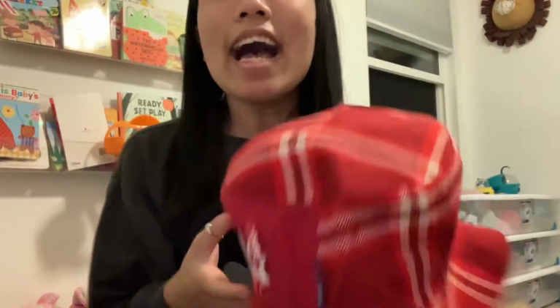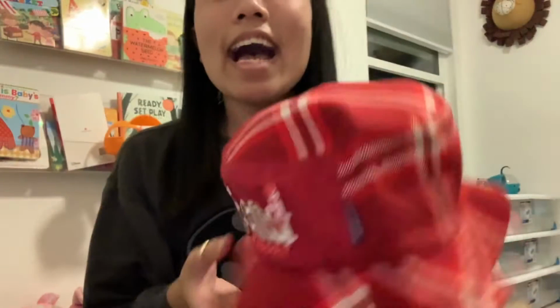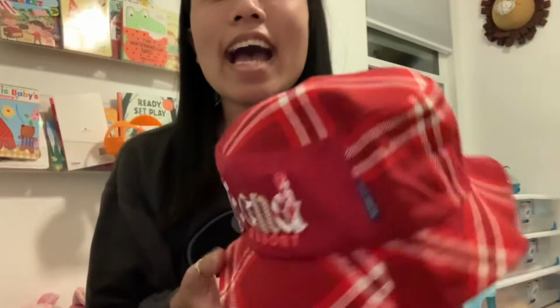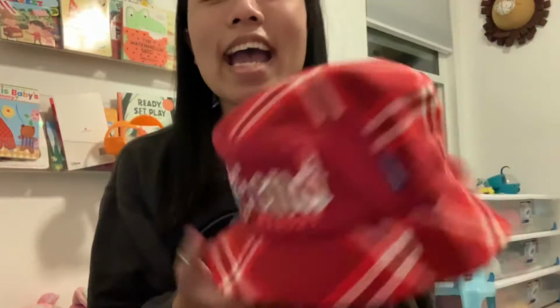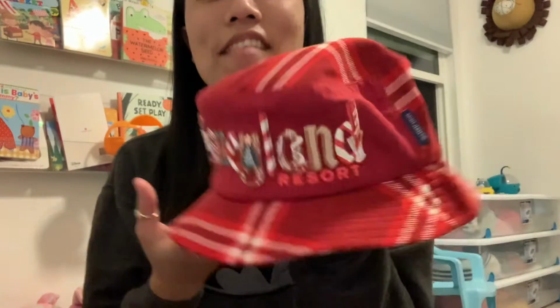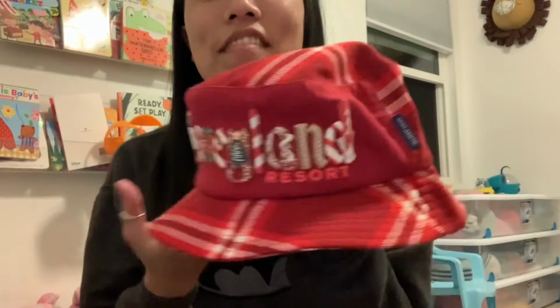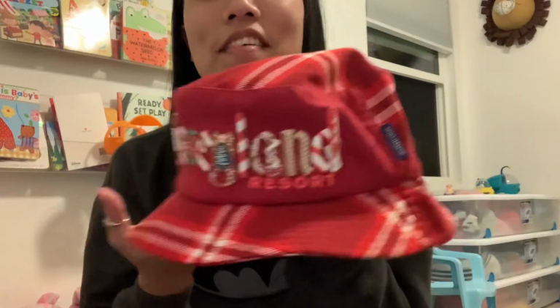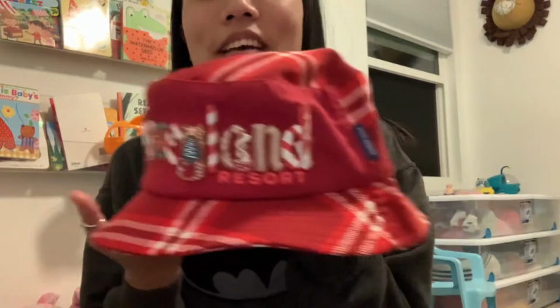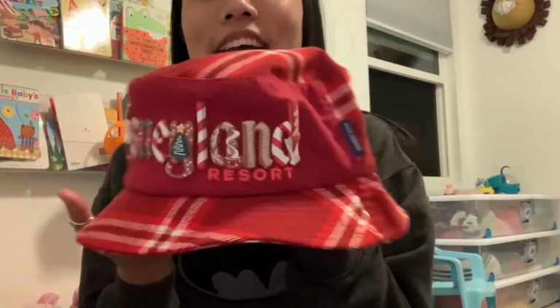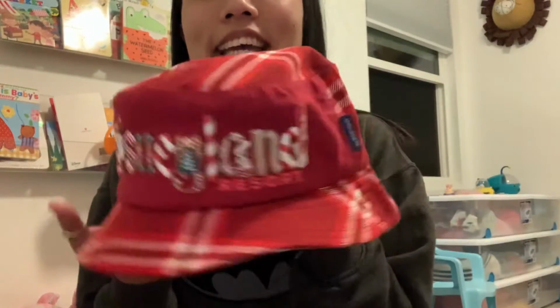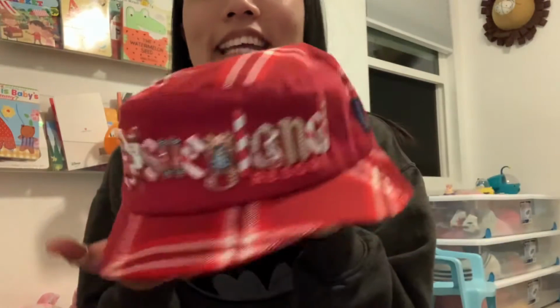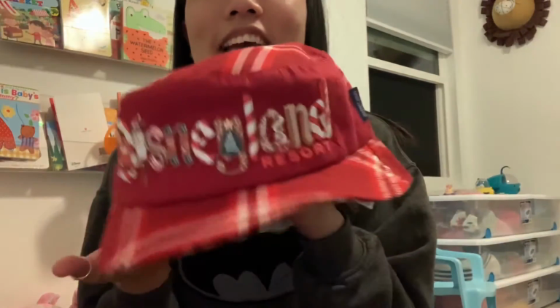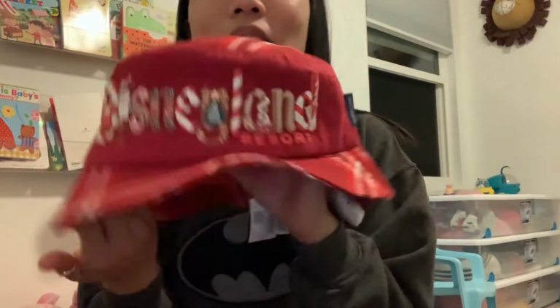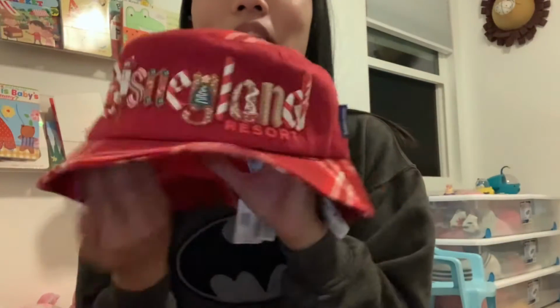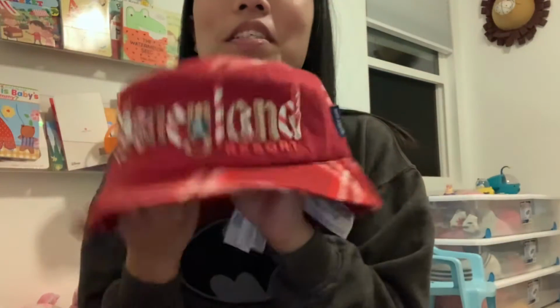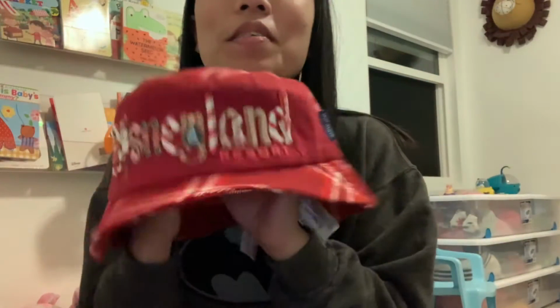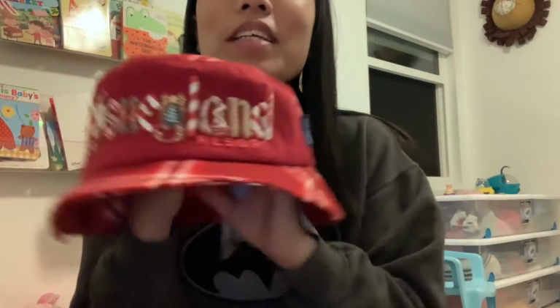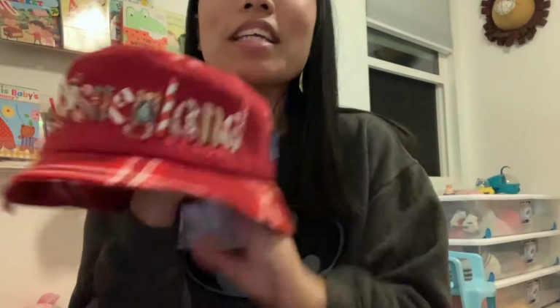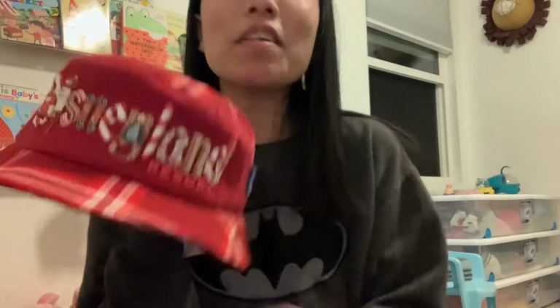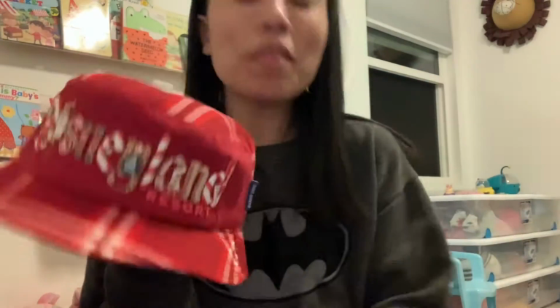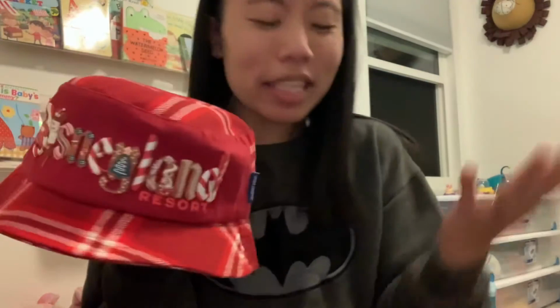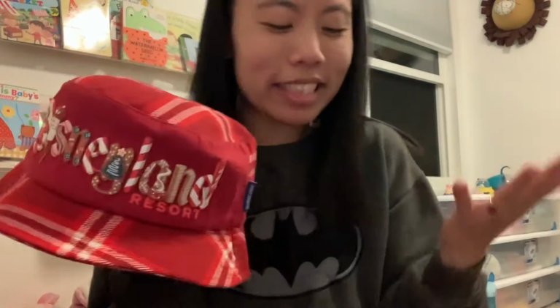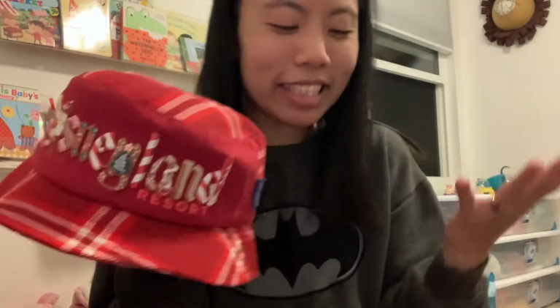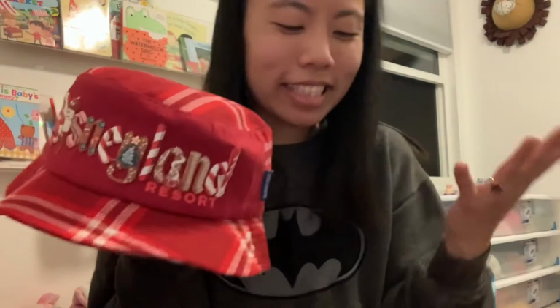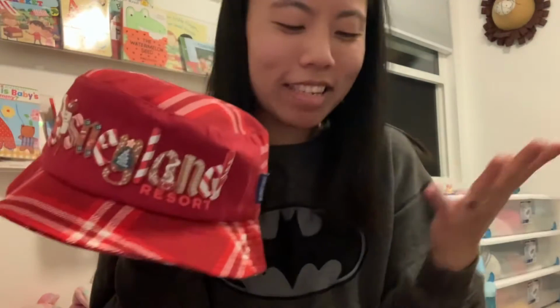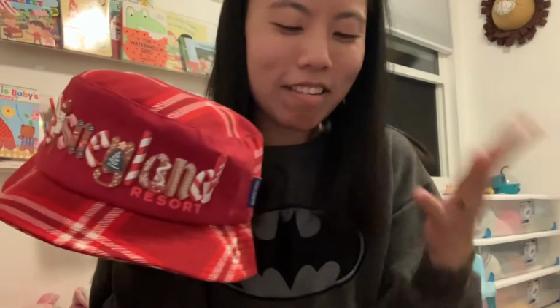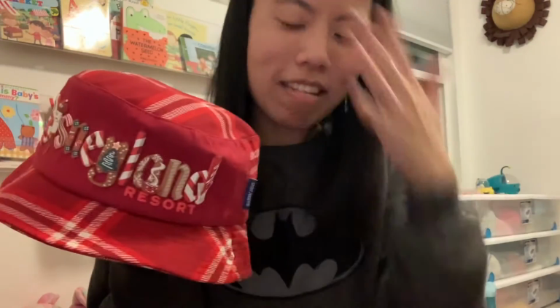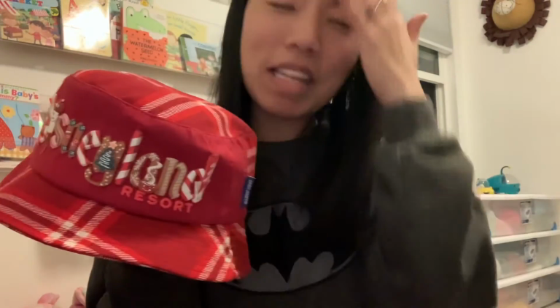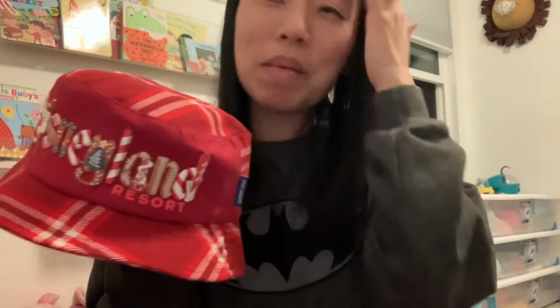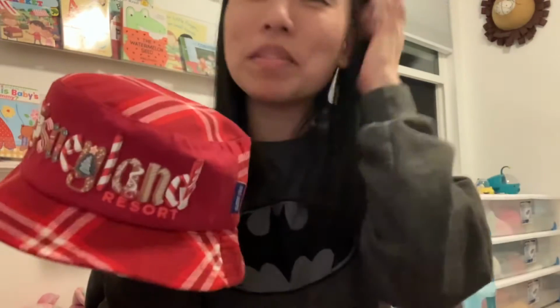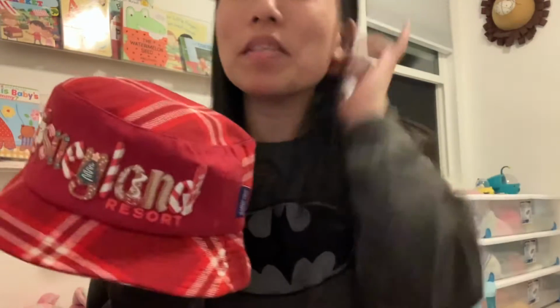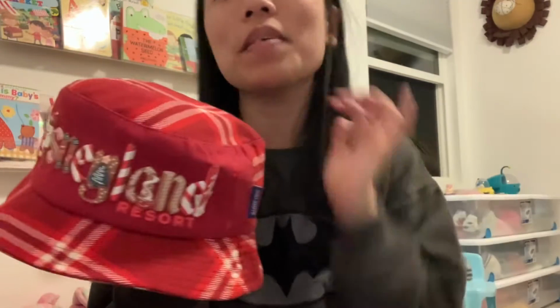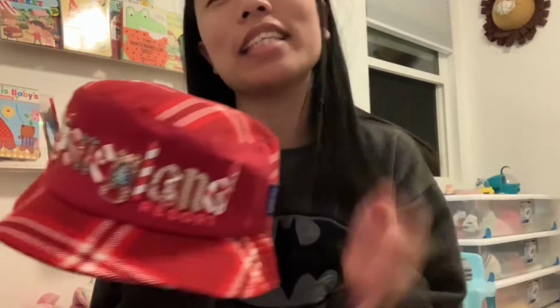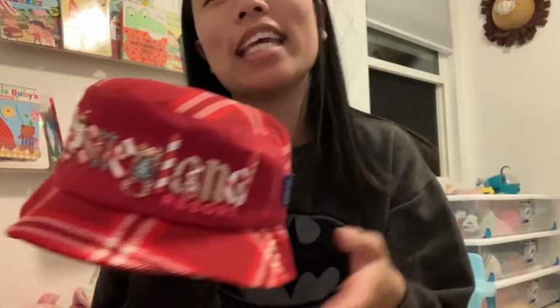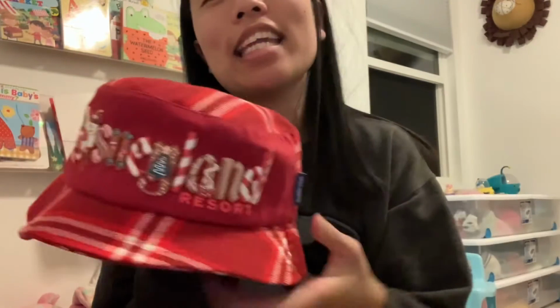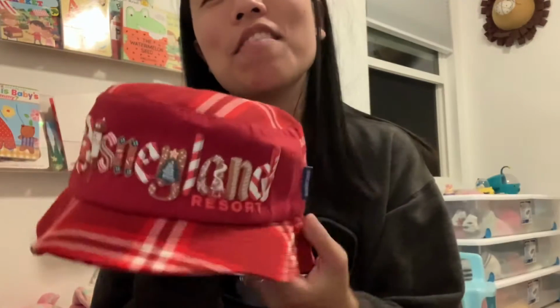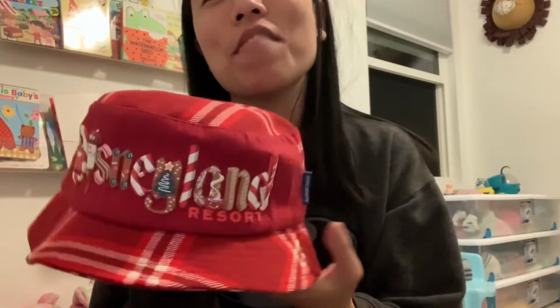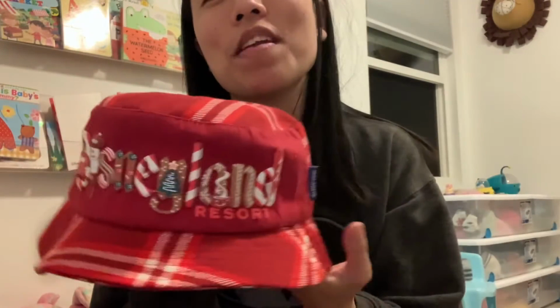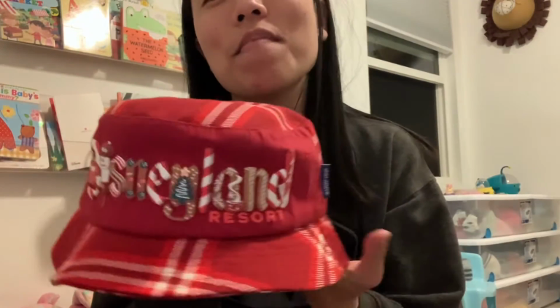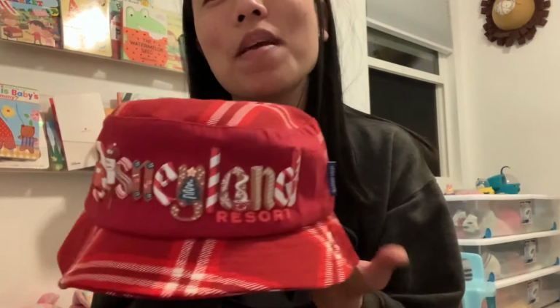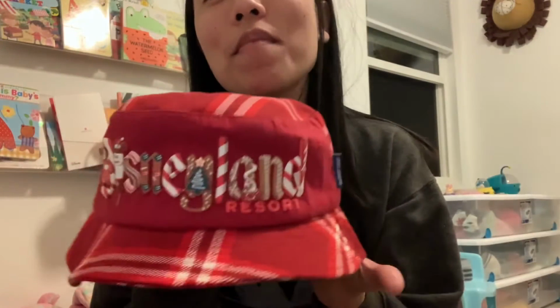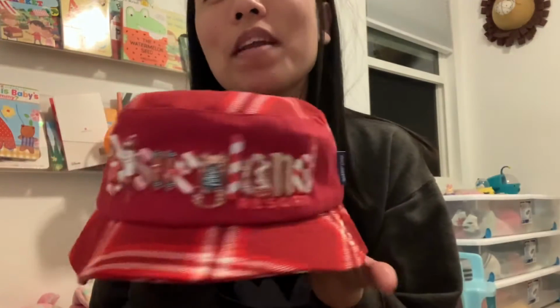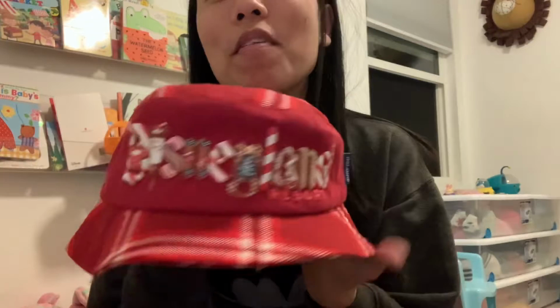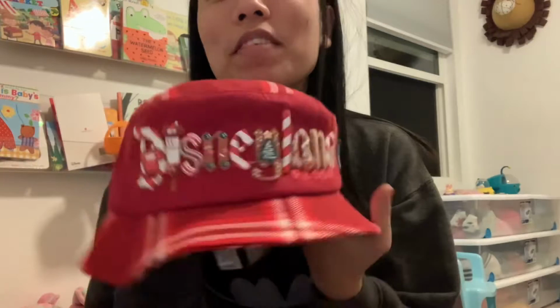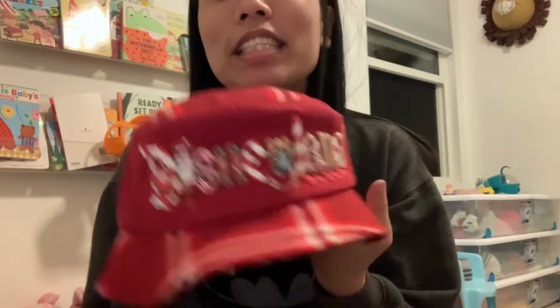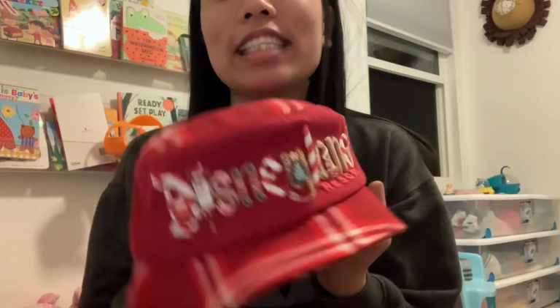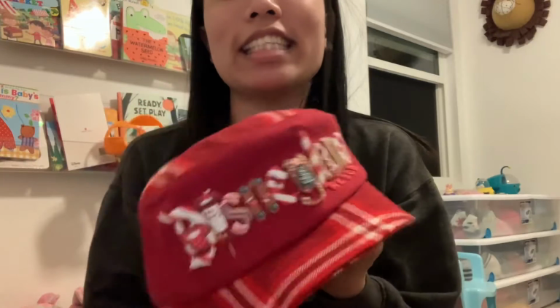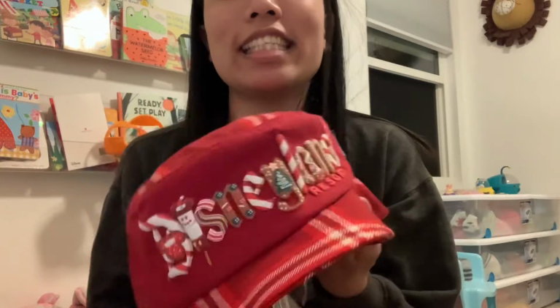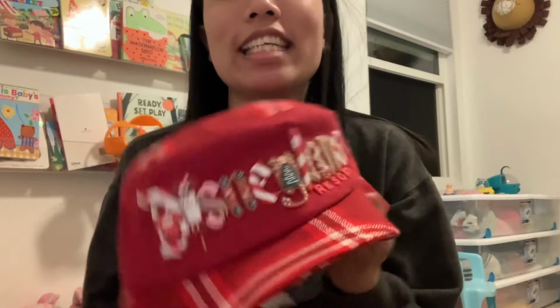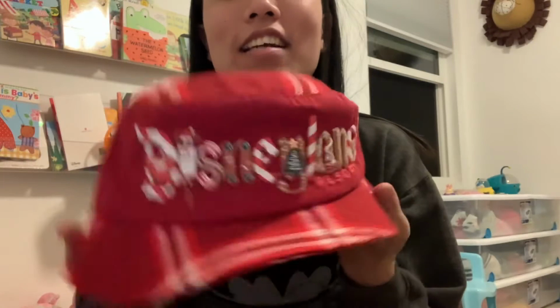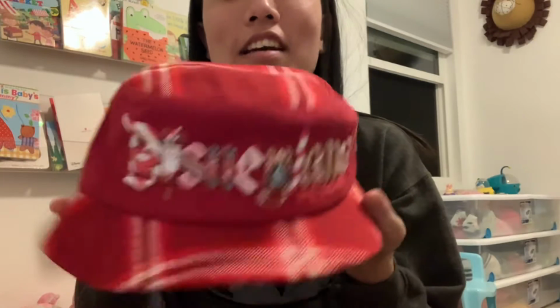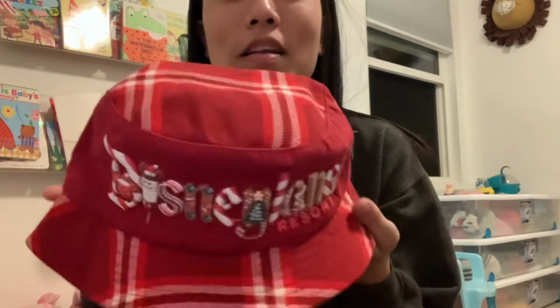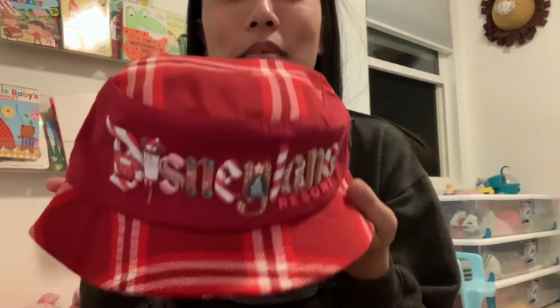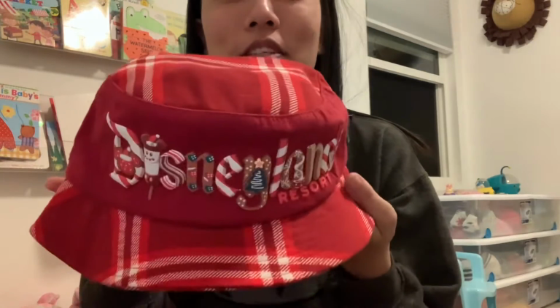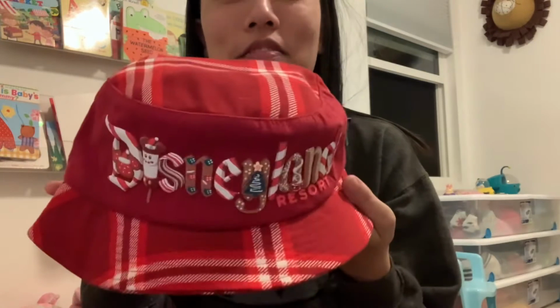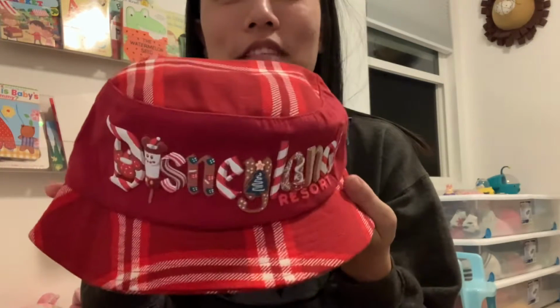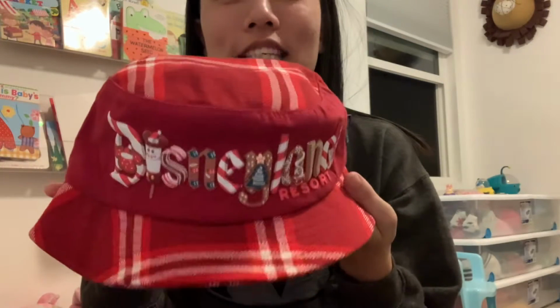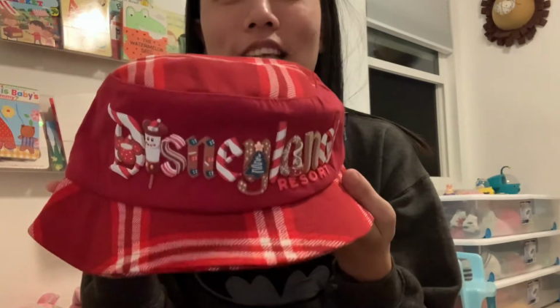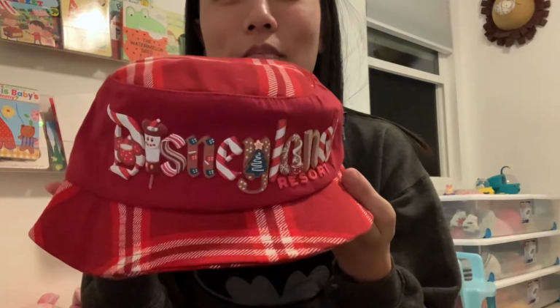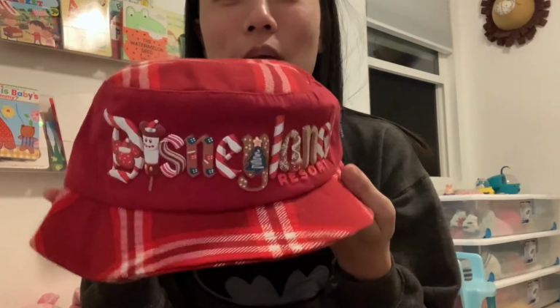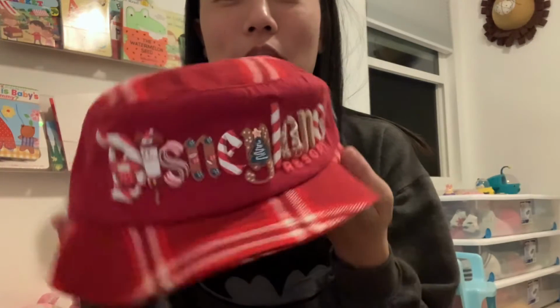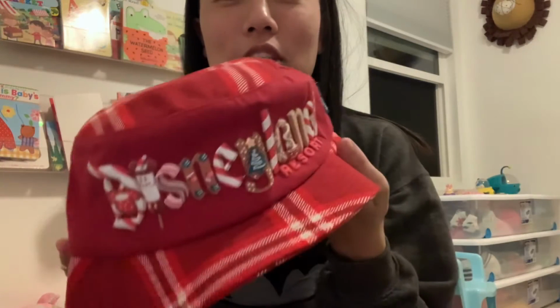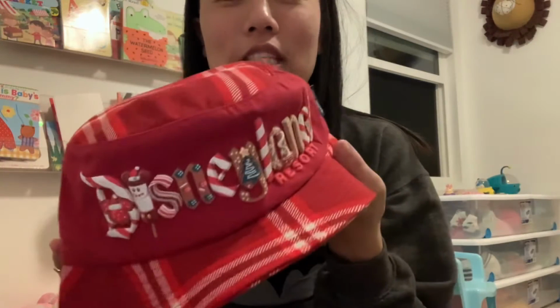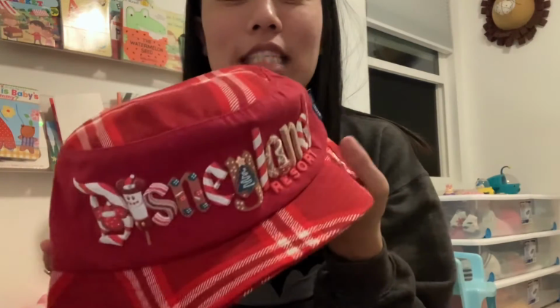Hi everyone! I'm just doing a quick Disney haul. I'm so excited. A friend of mine went over to Disney and got a bunch of things off my wish list.